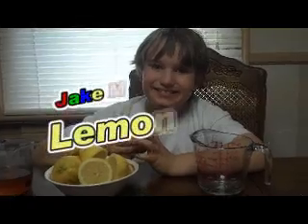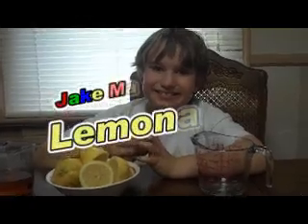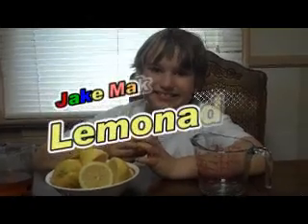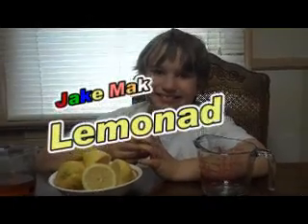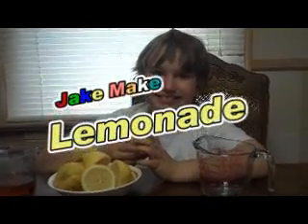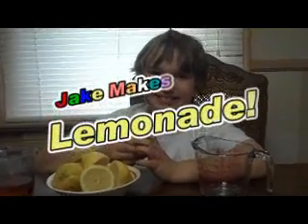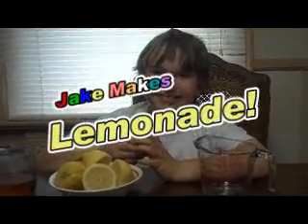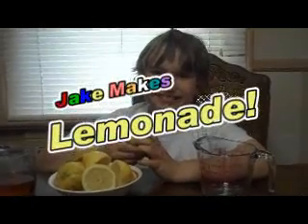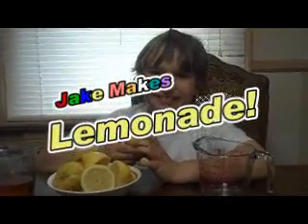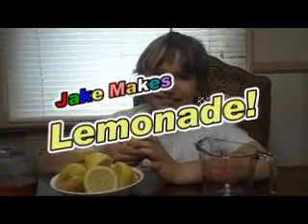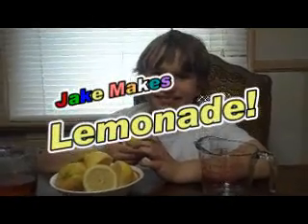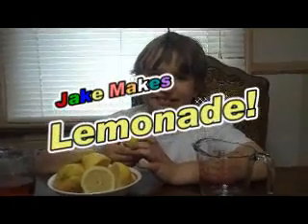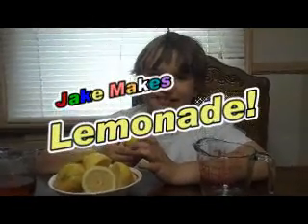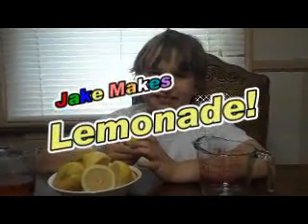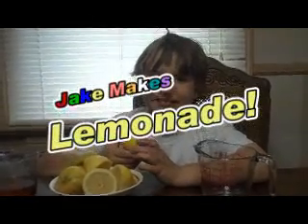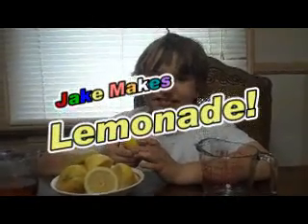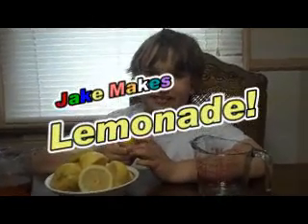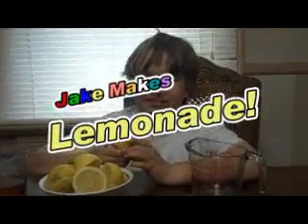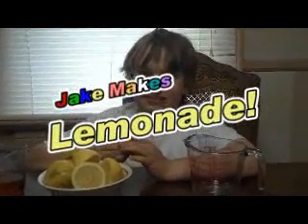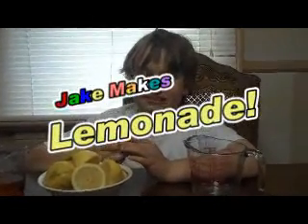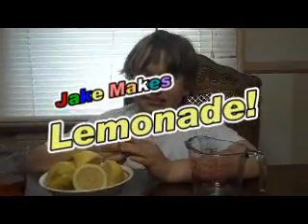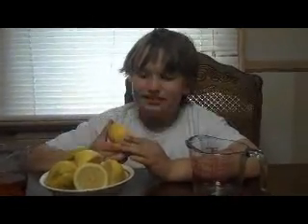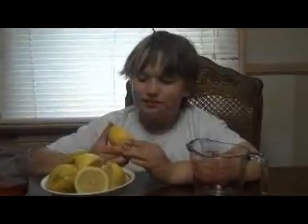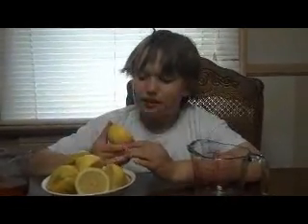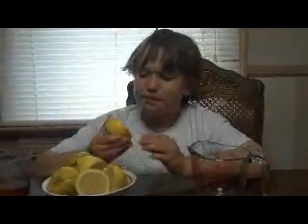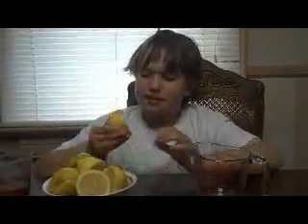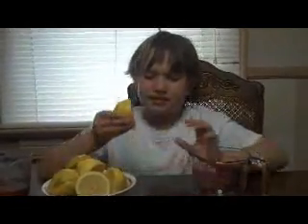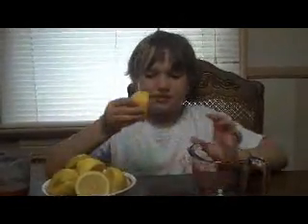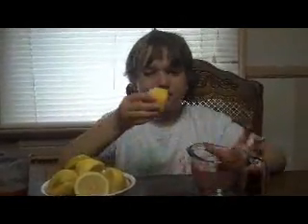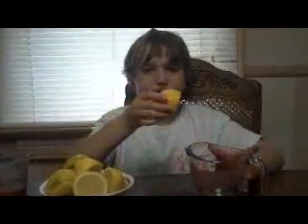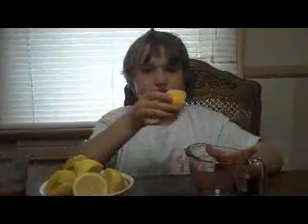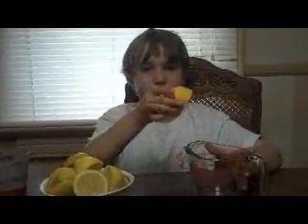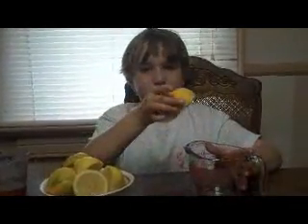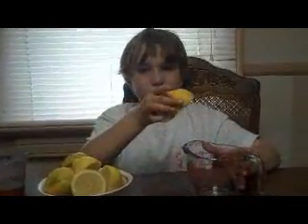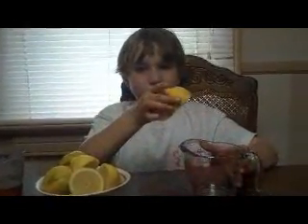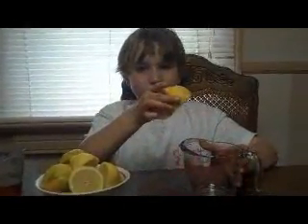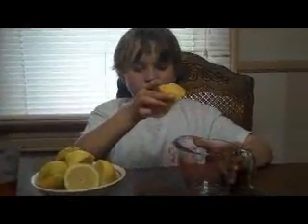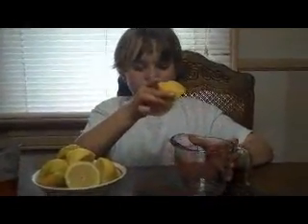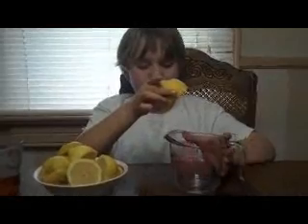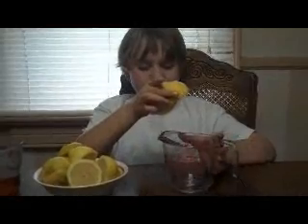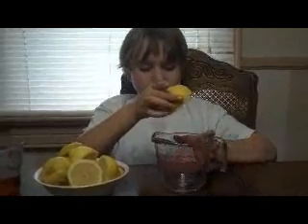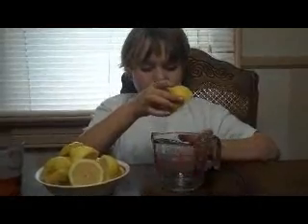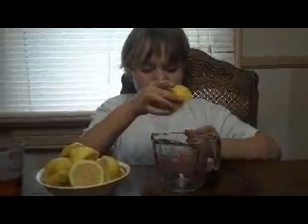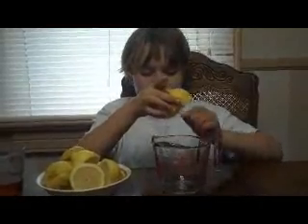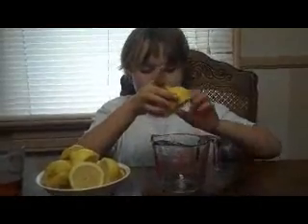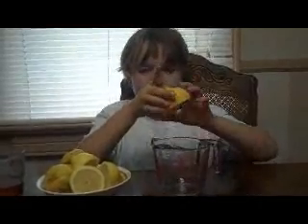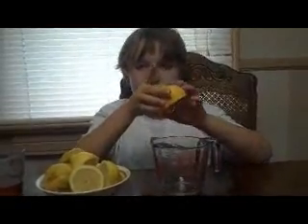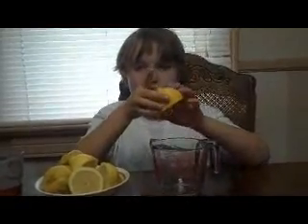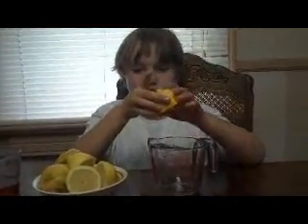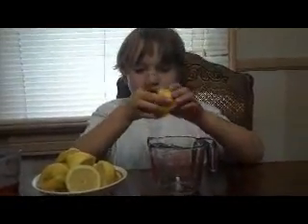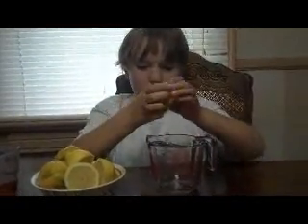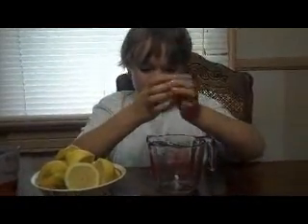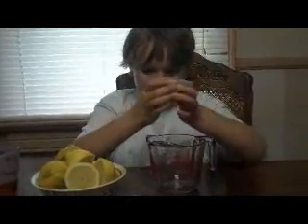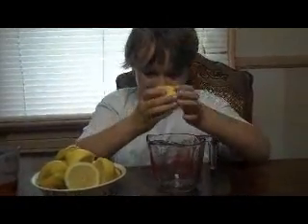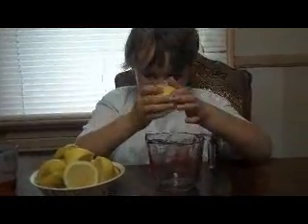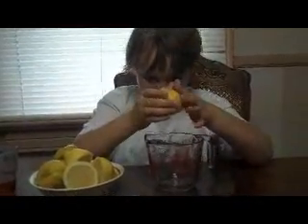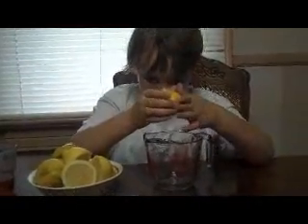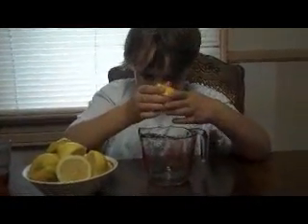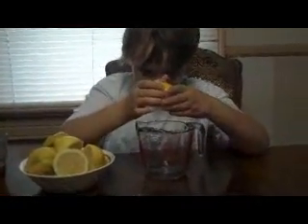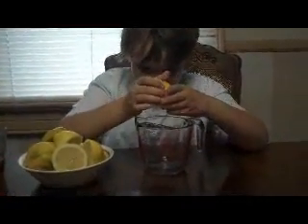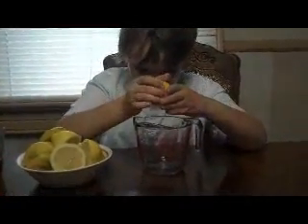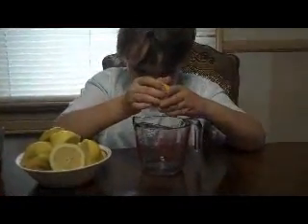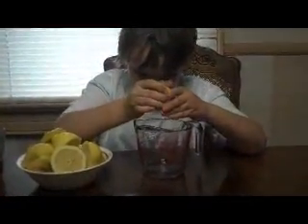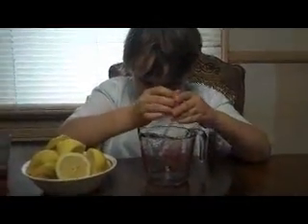Okay, Jakey, so what are you making today? Lemon. Lemonade. Okay, go ahead and squeeze them real hard into the cup.